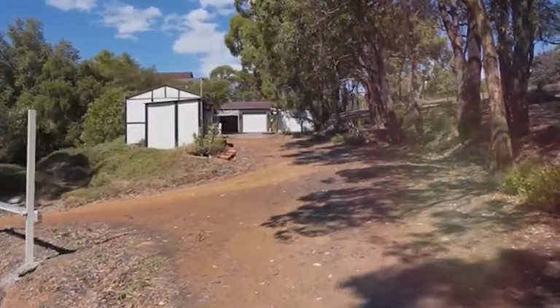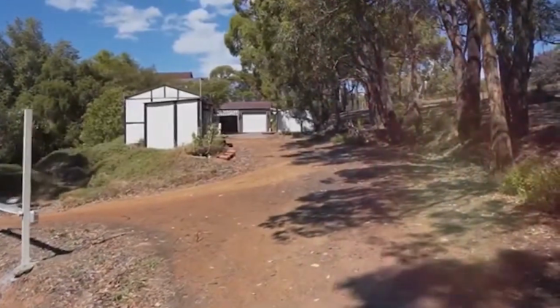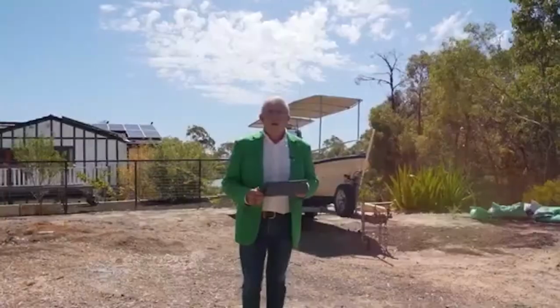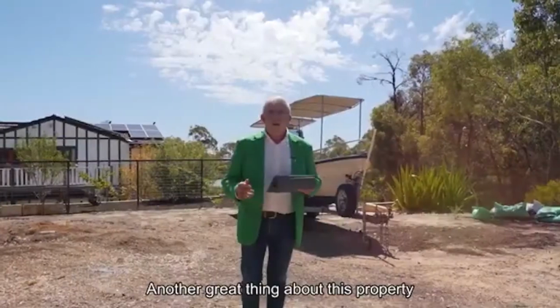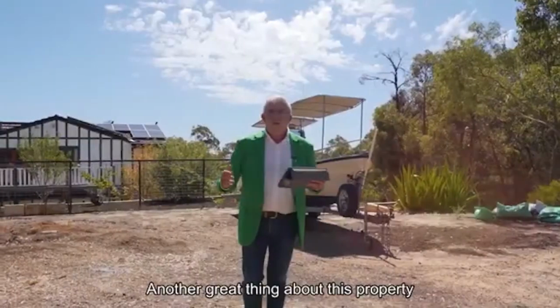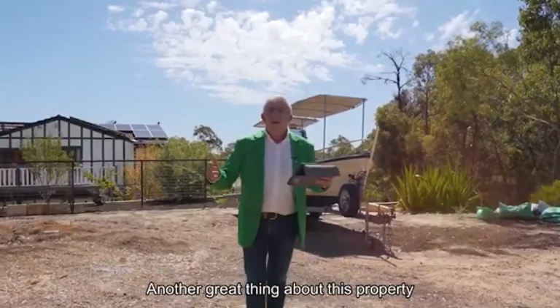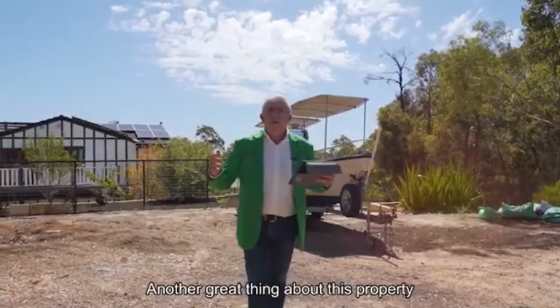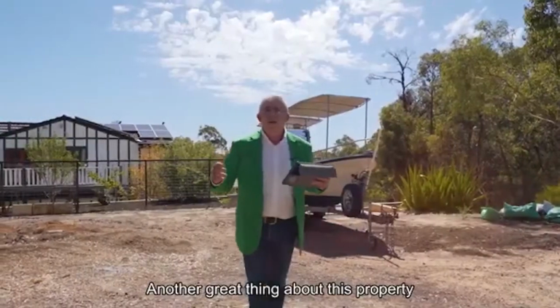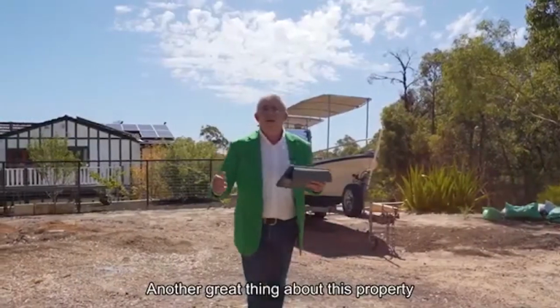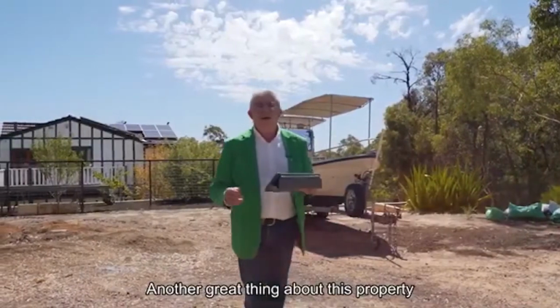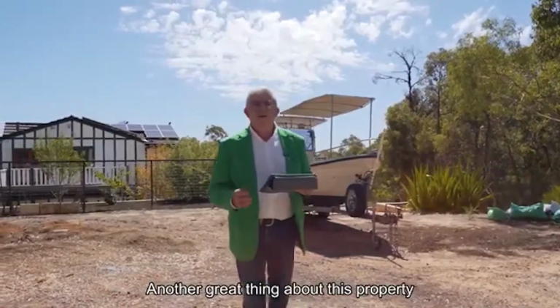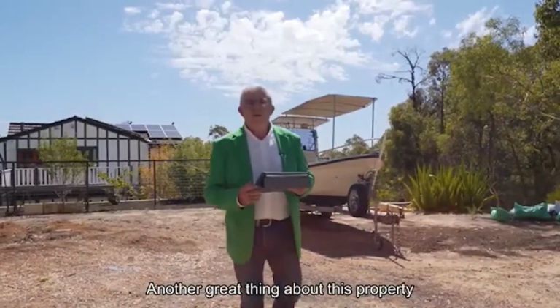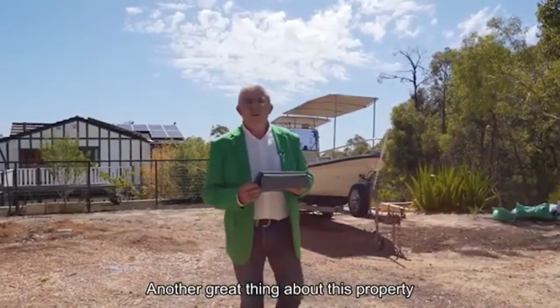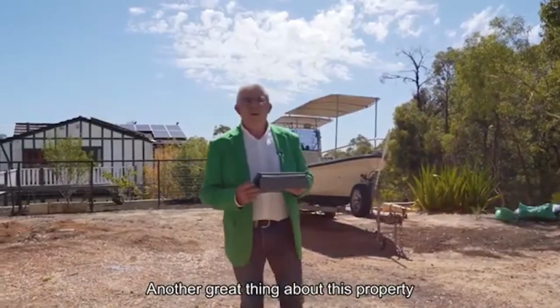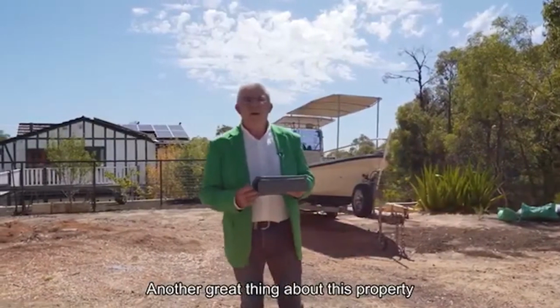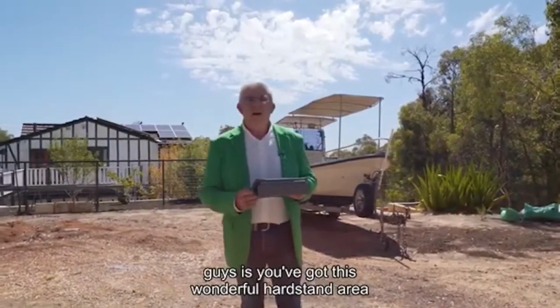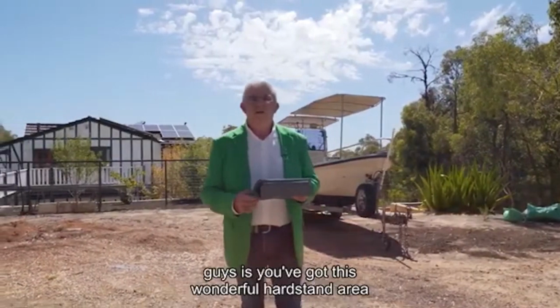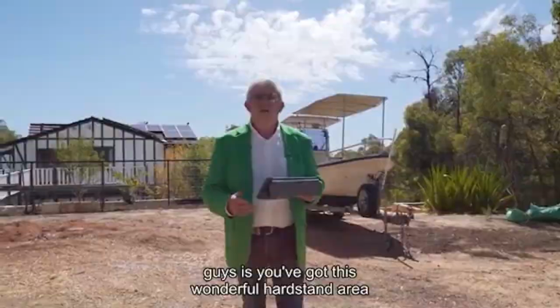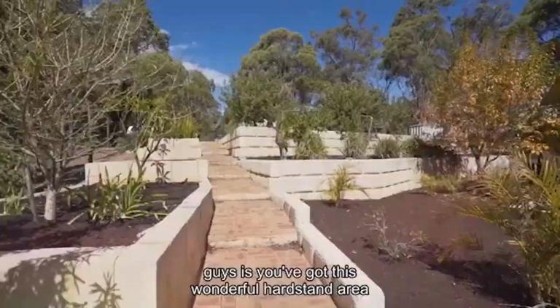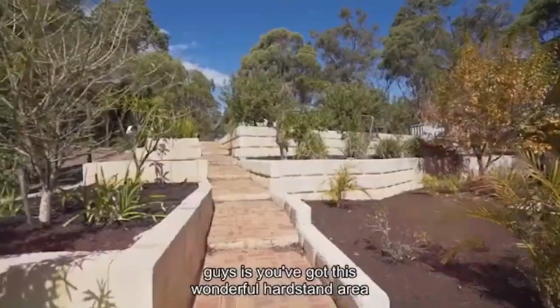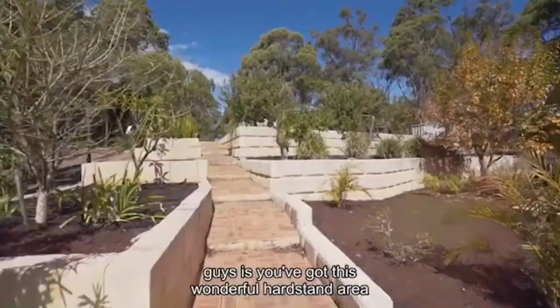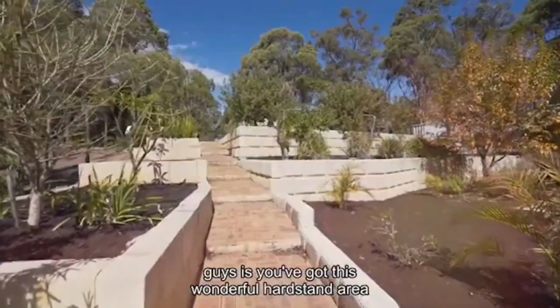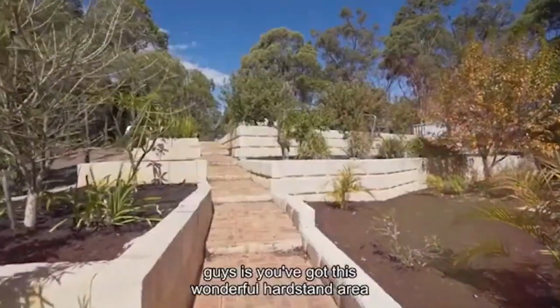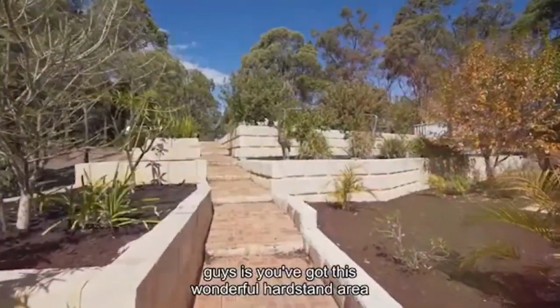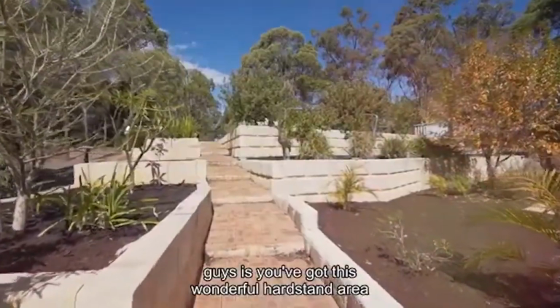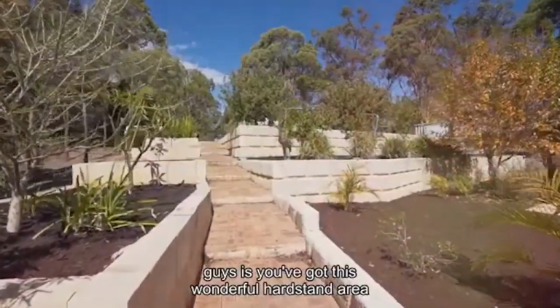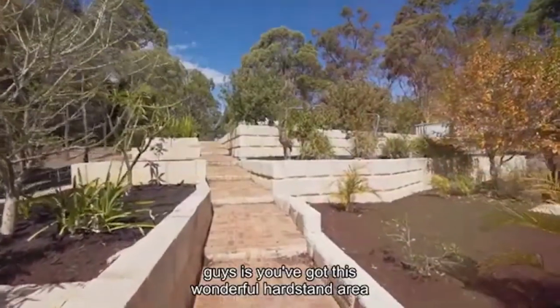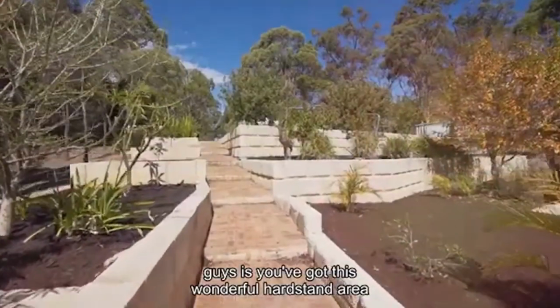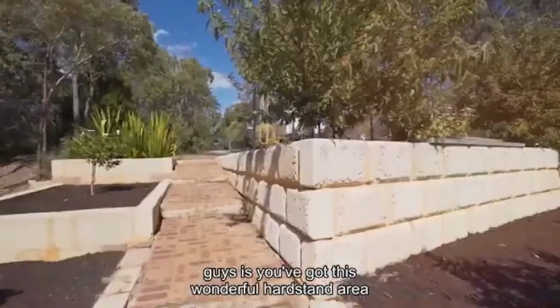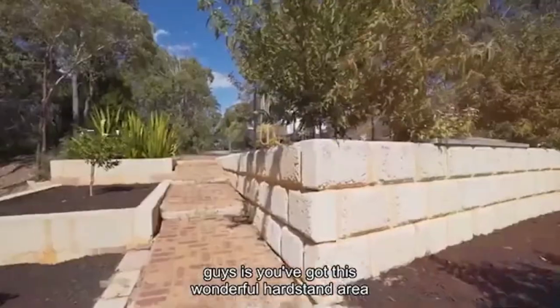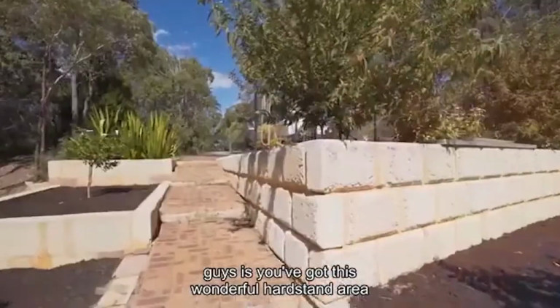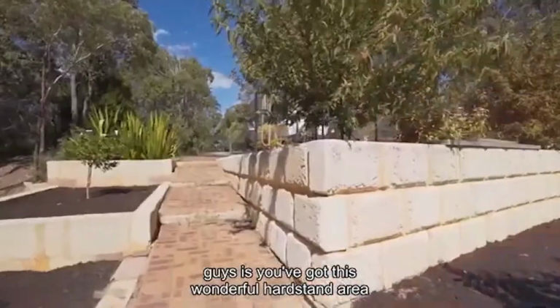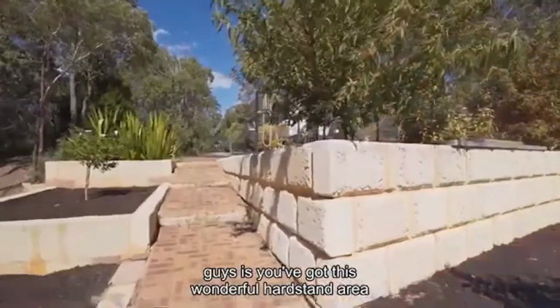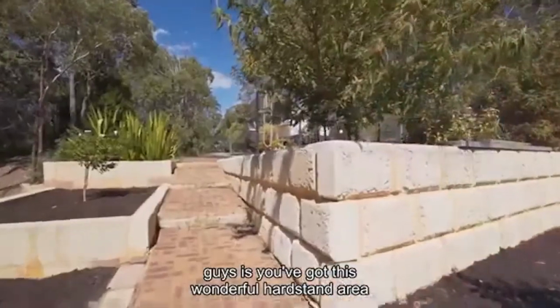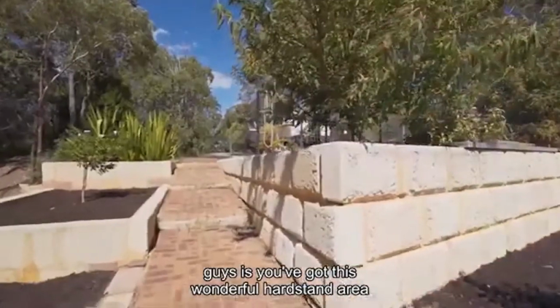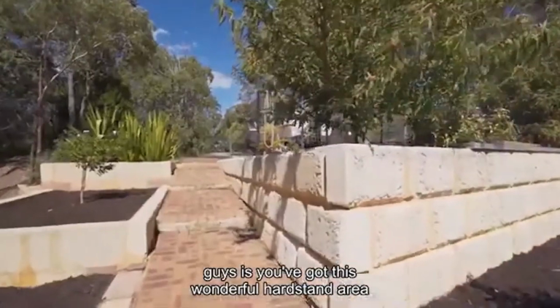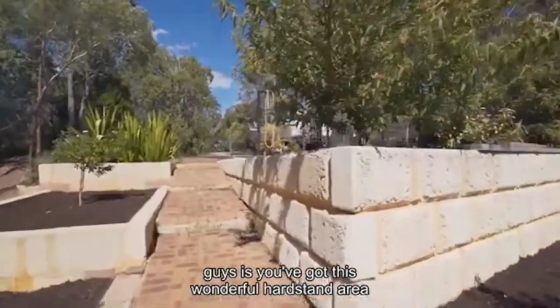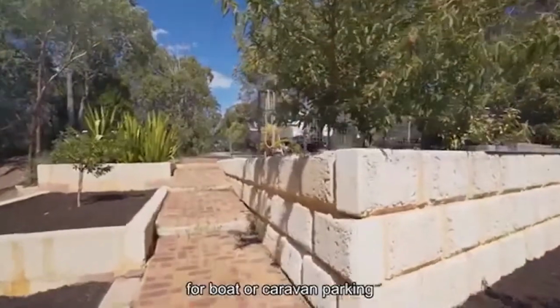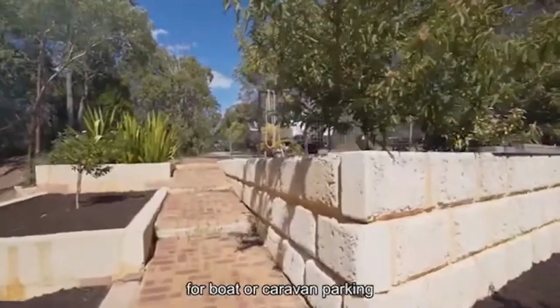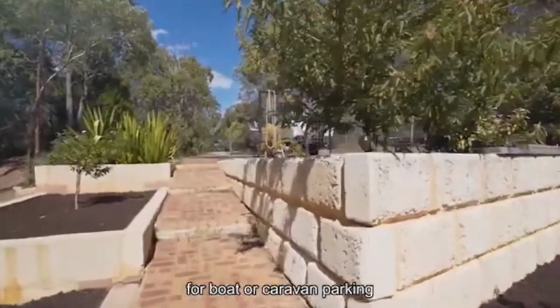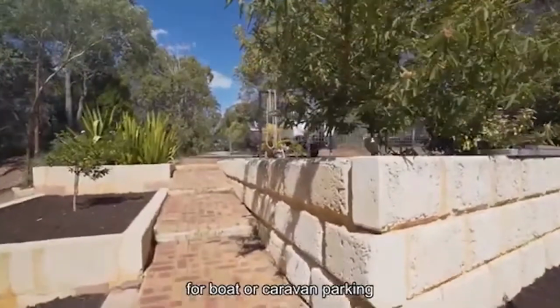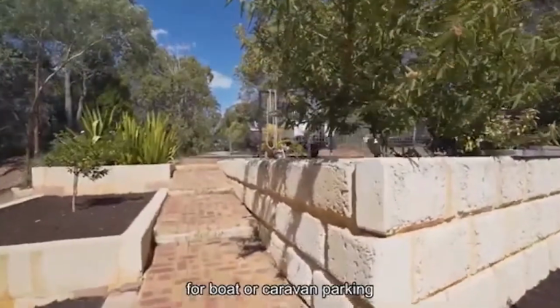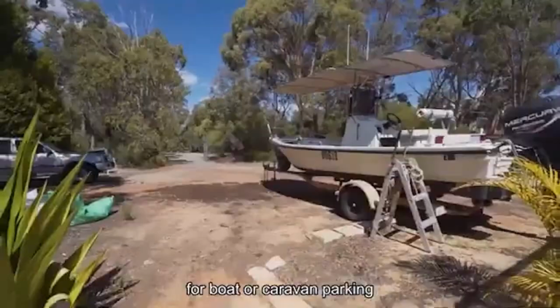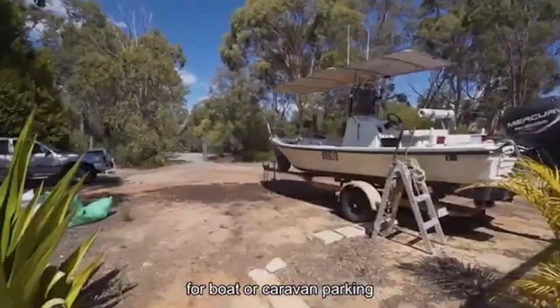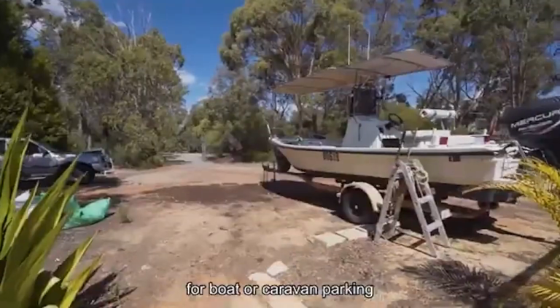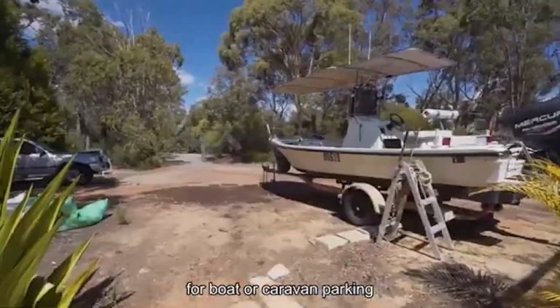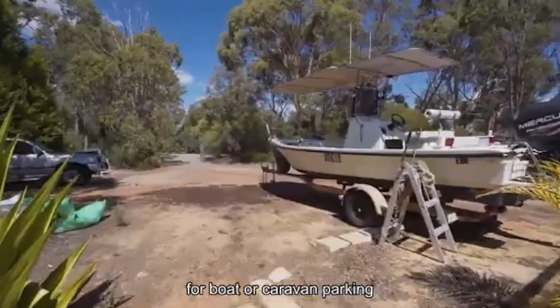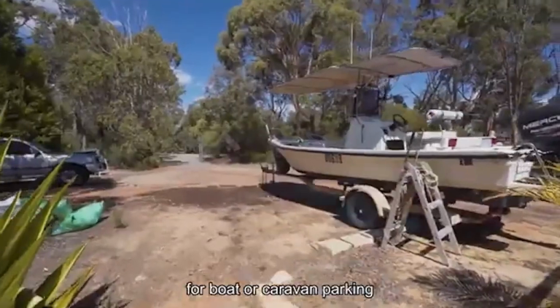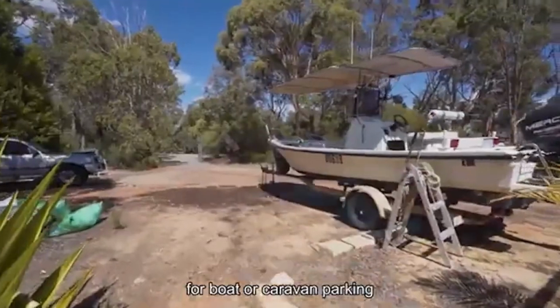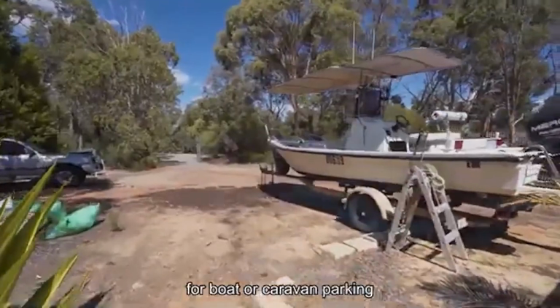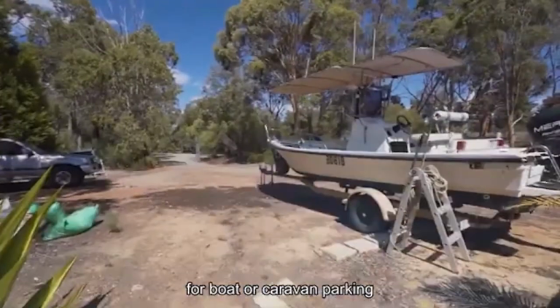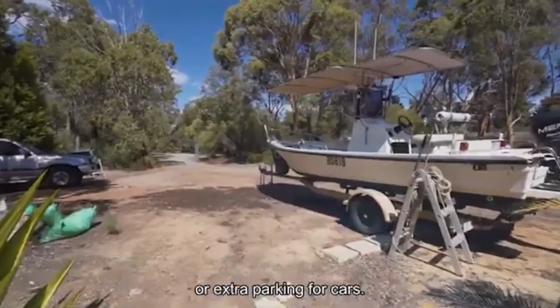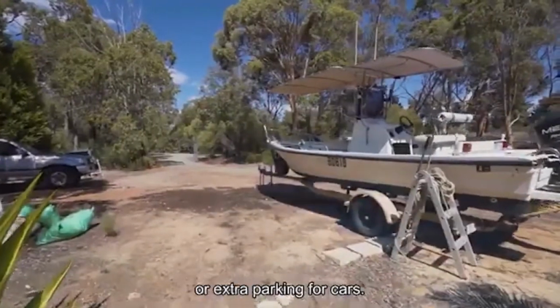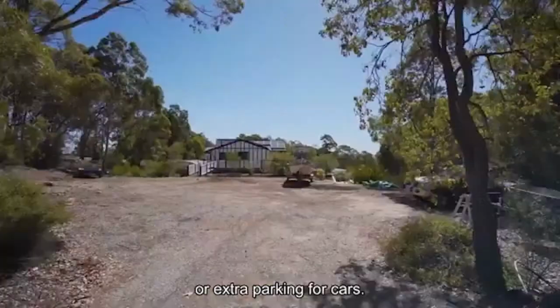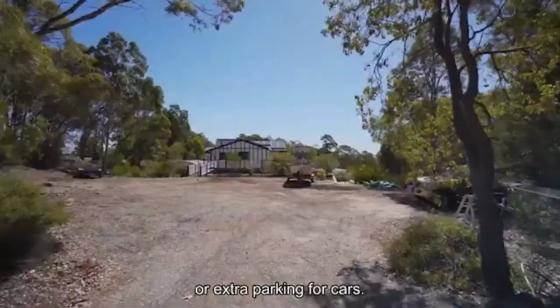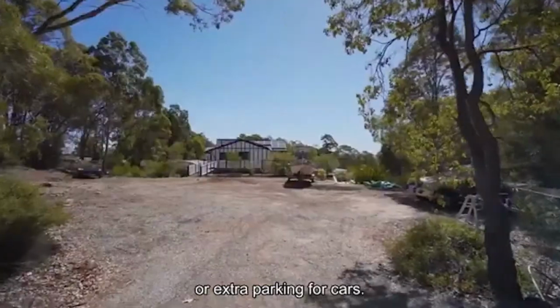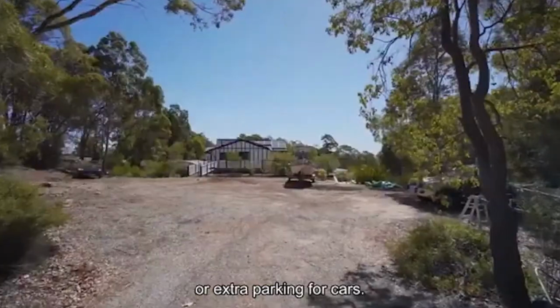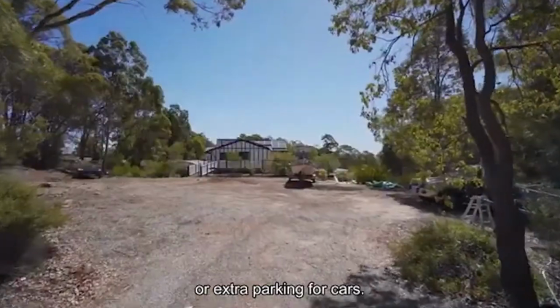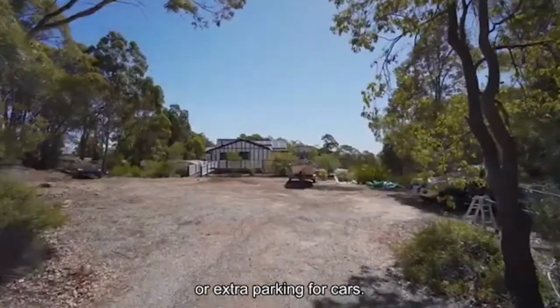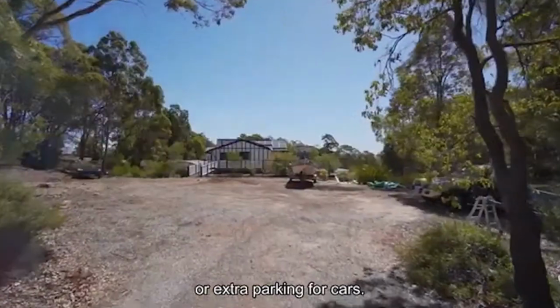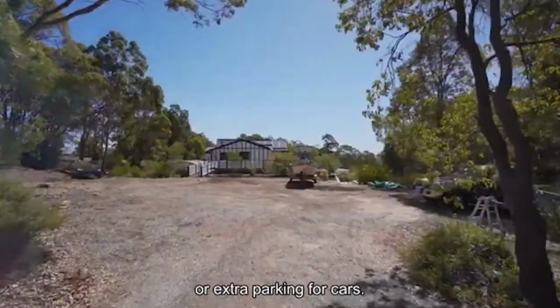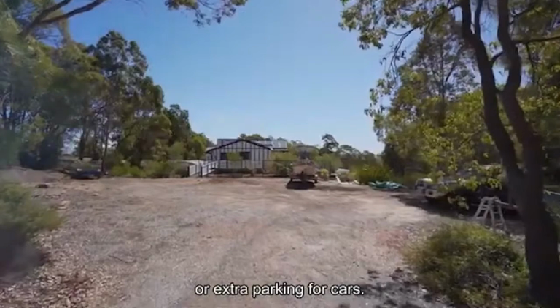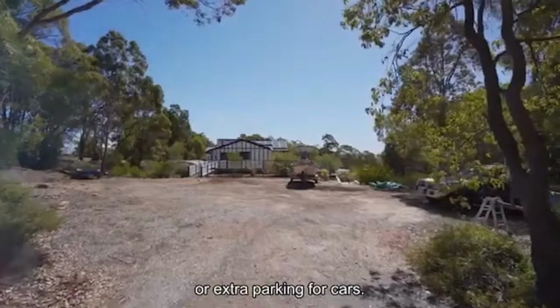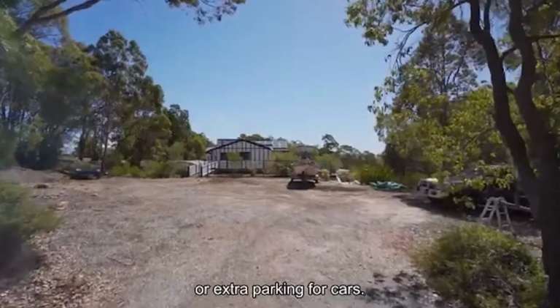Another great thing about this property, guys, is you've got this wonderful hard stand area for boat or caravan parking, or extra parking for cars.